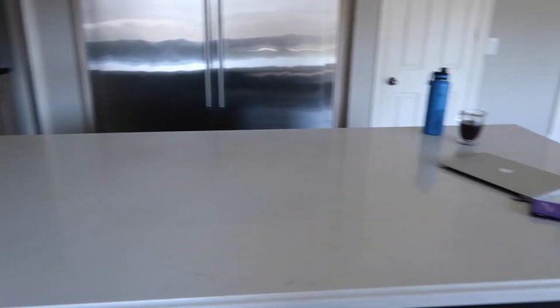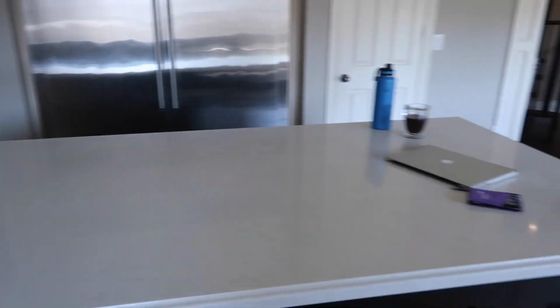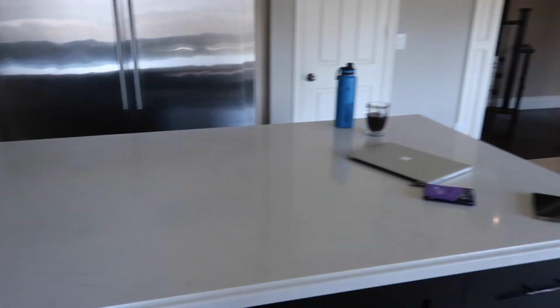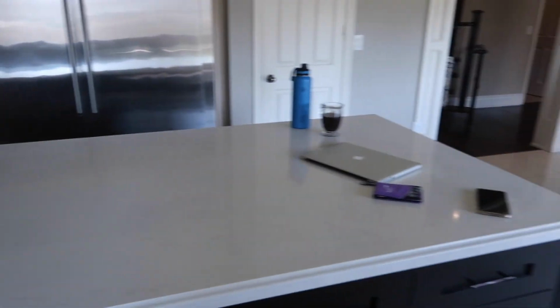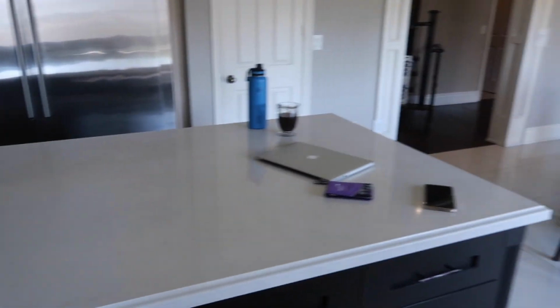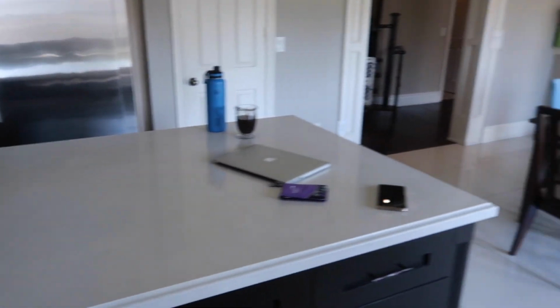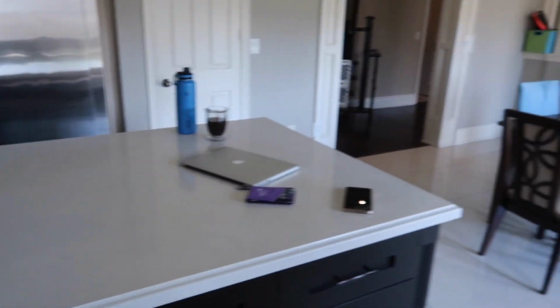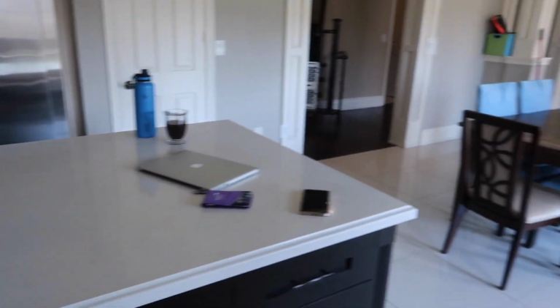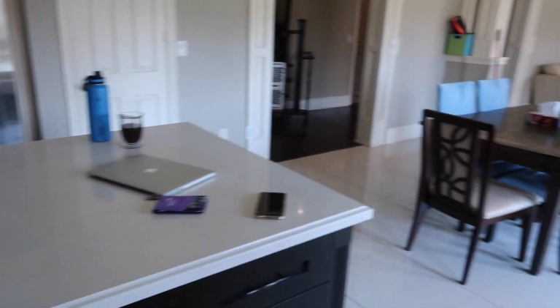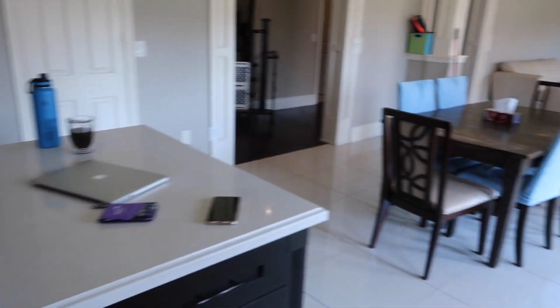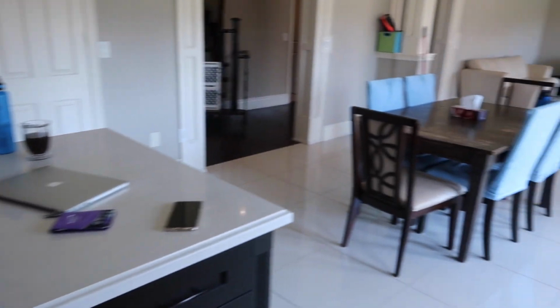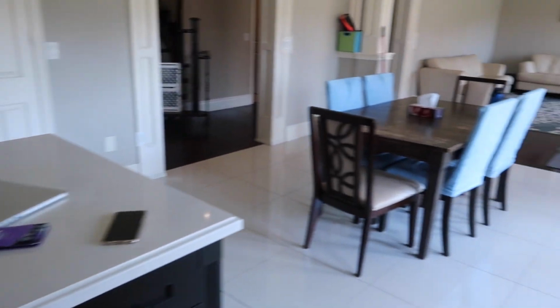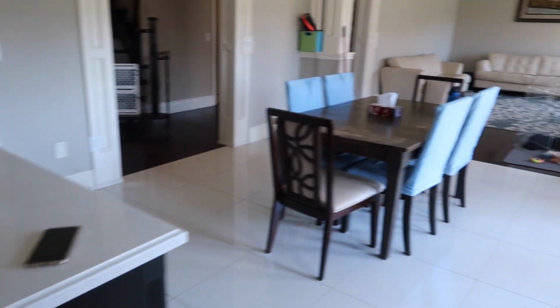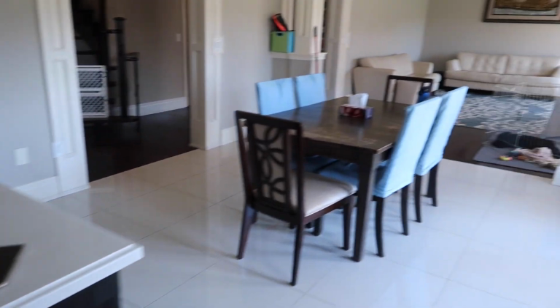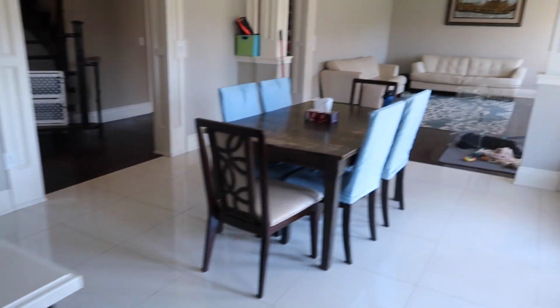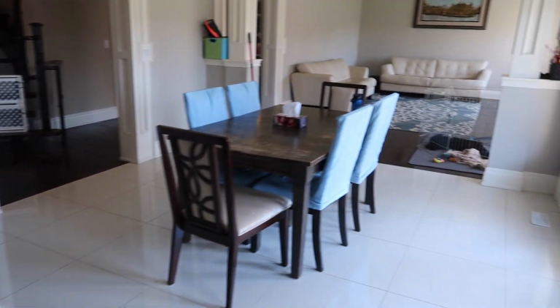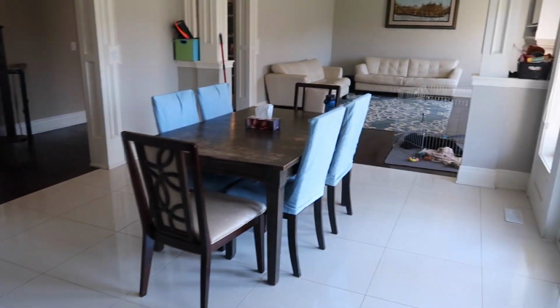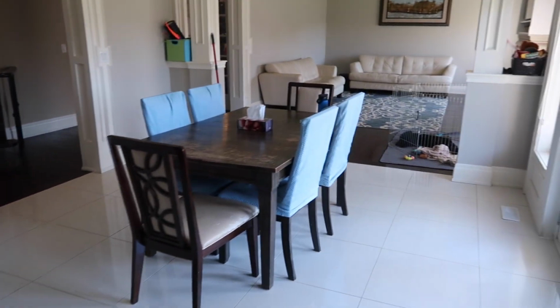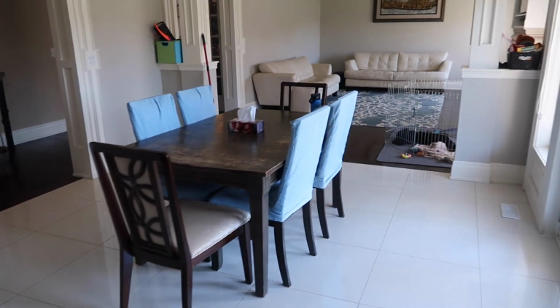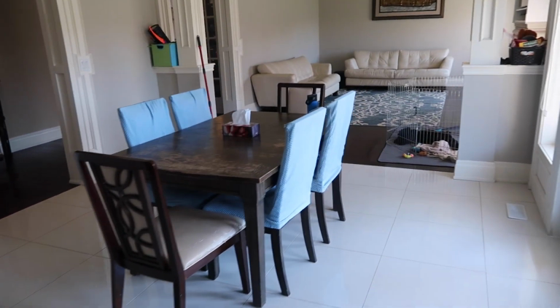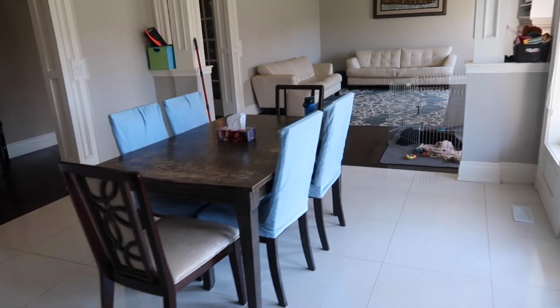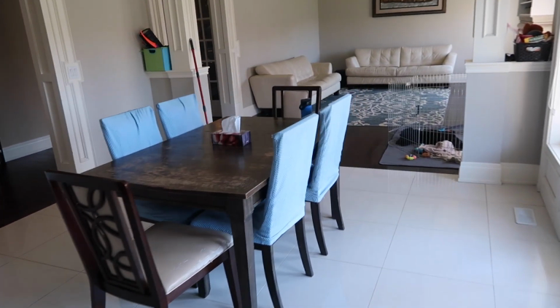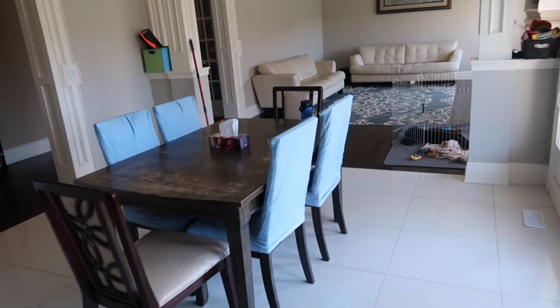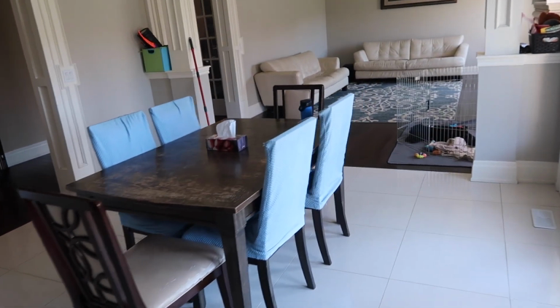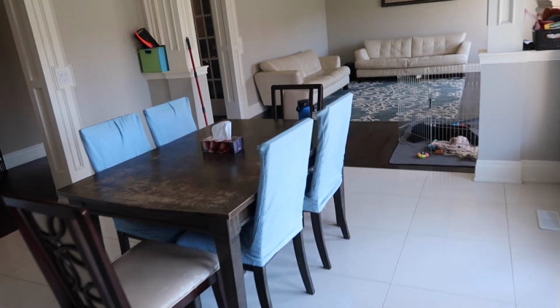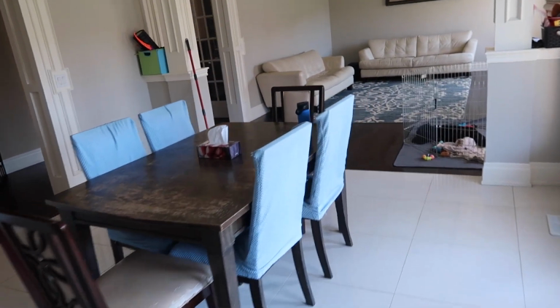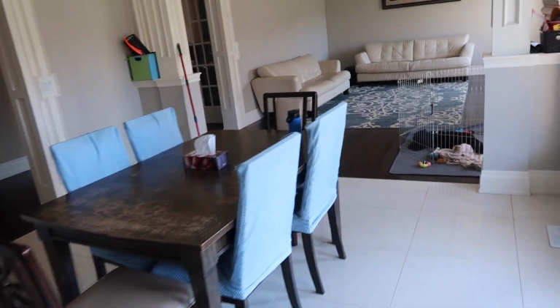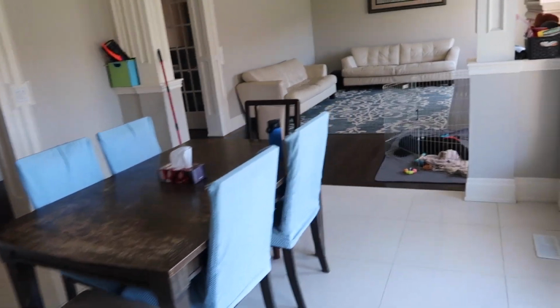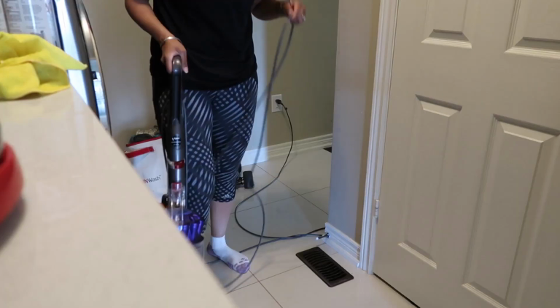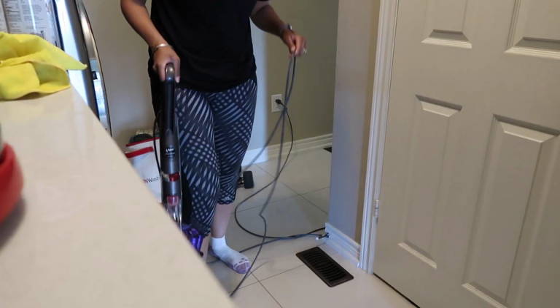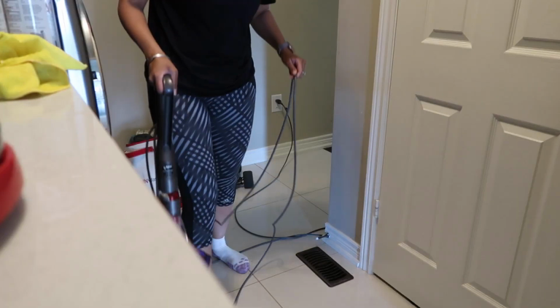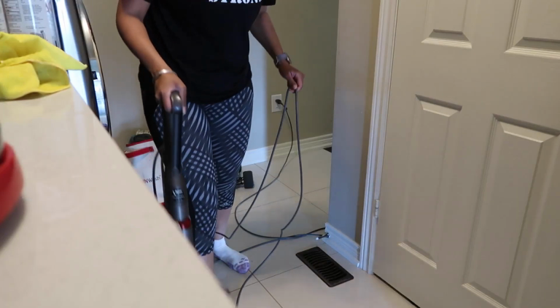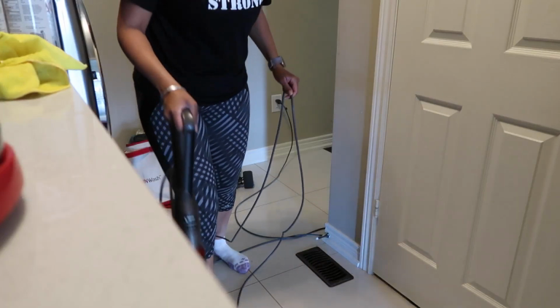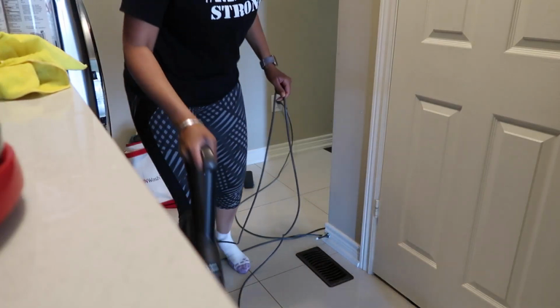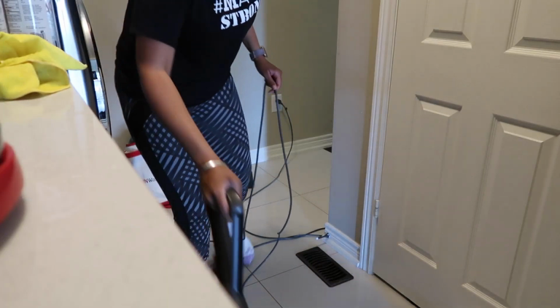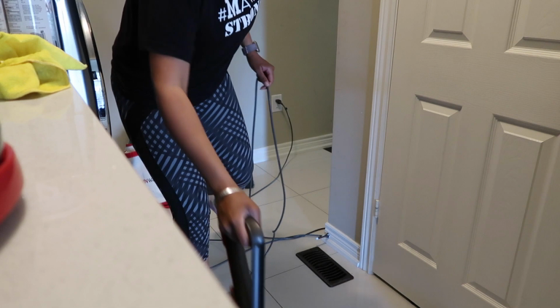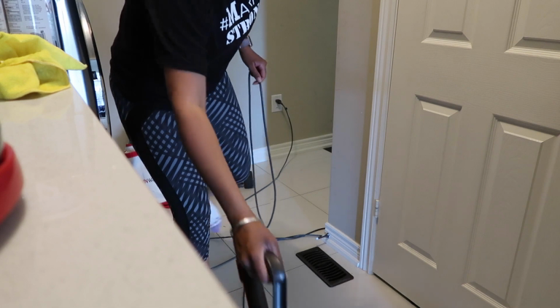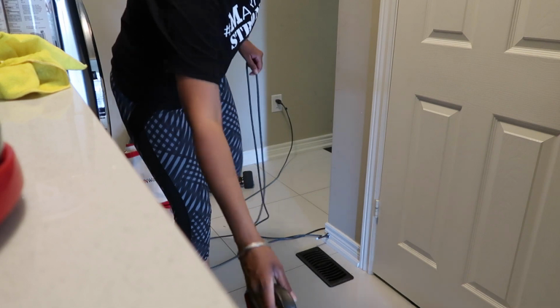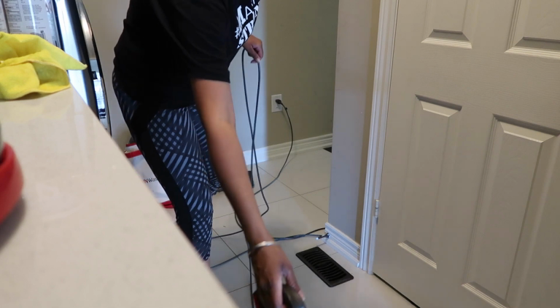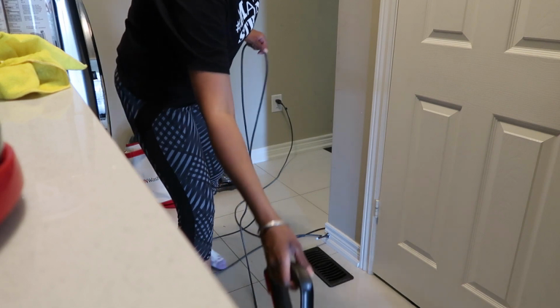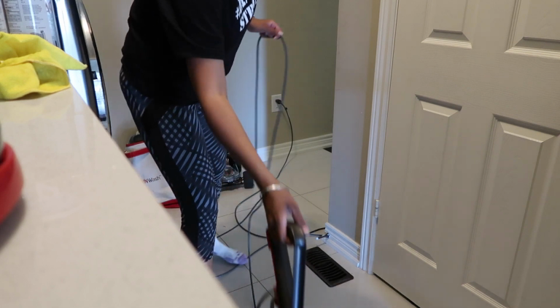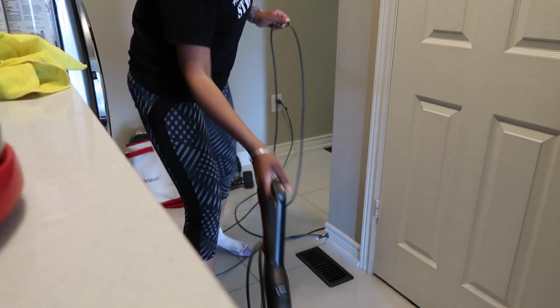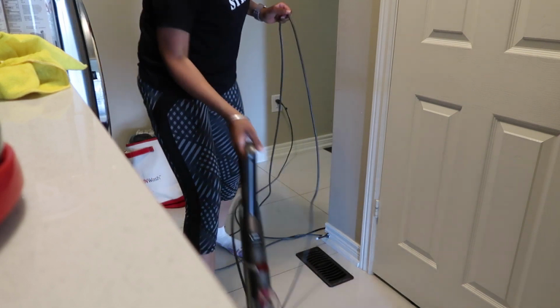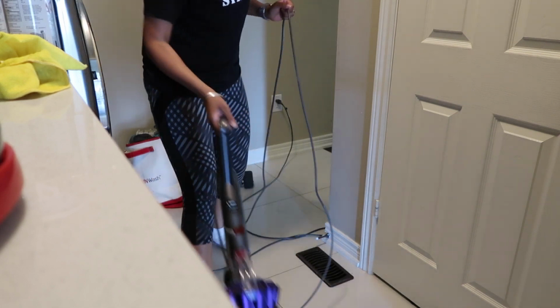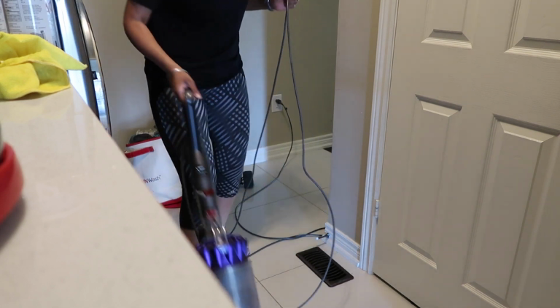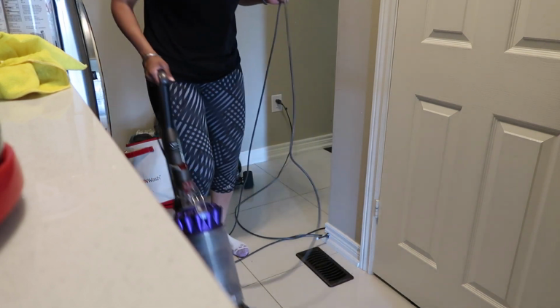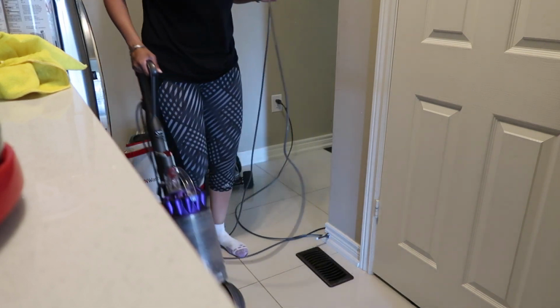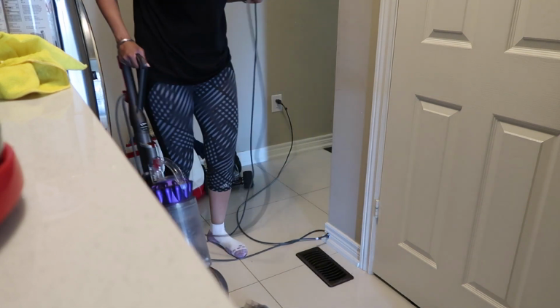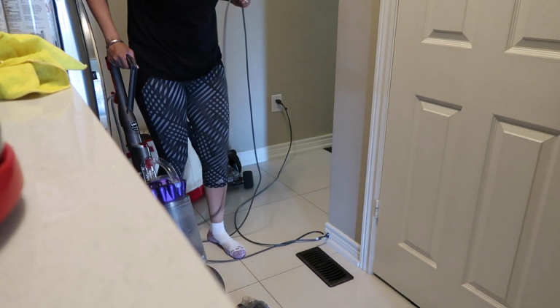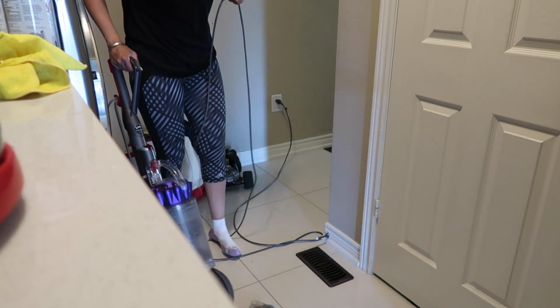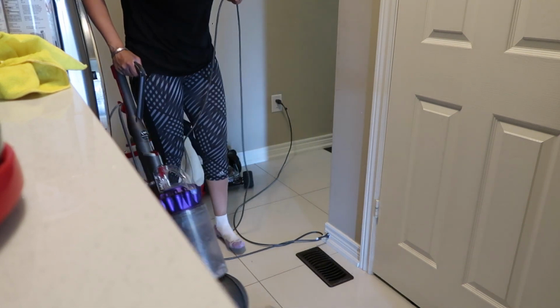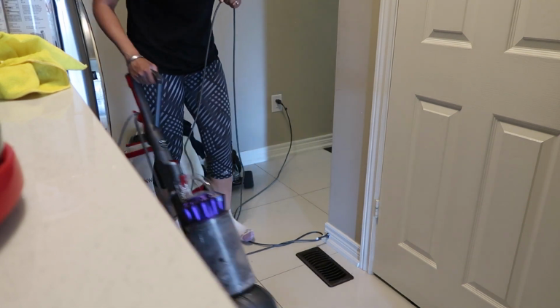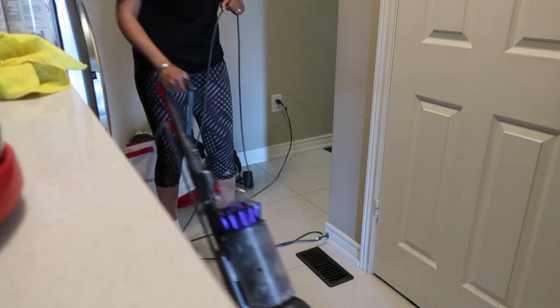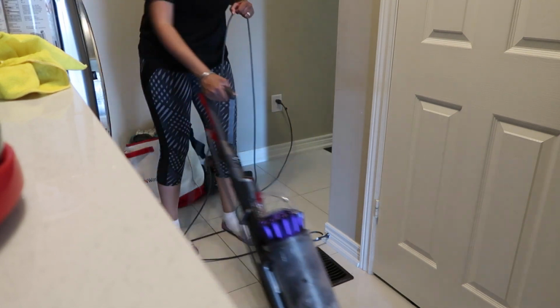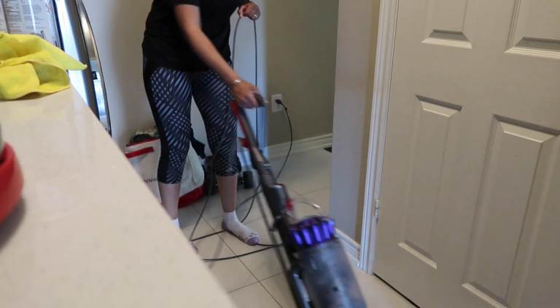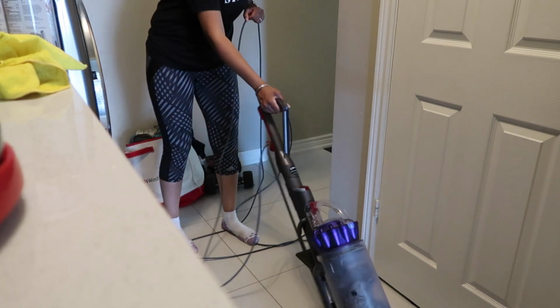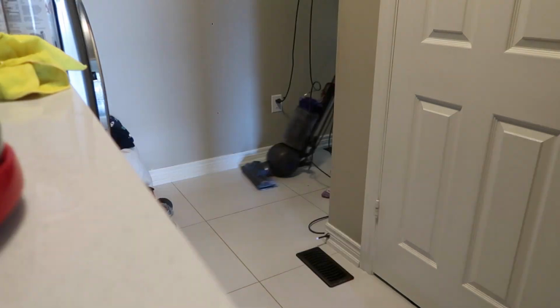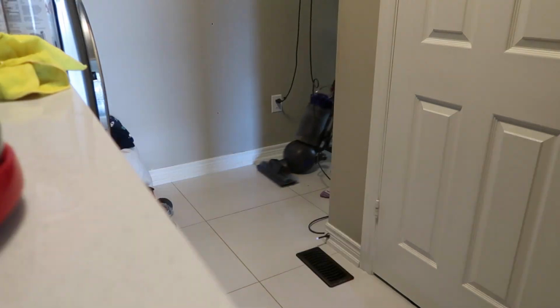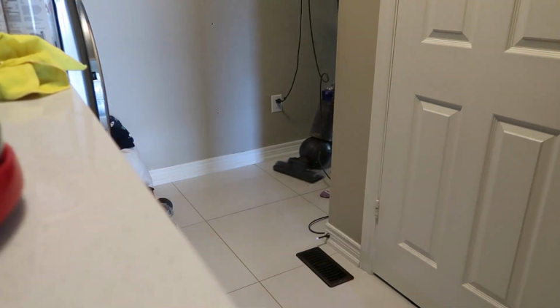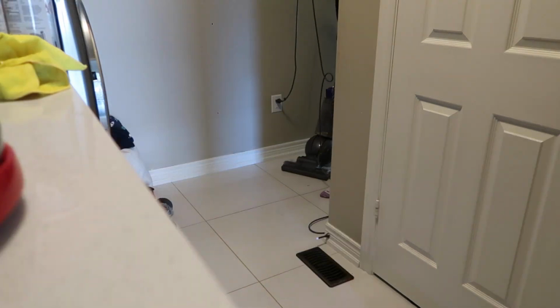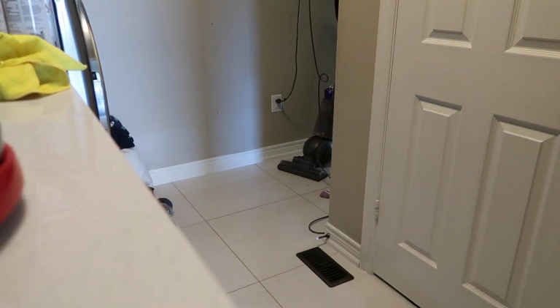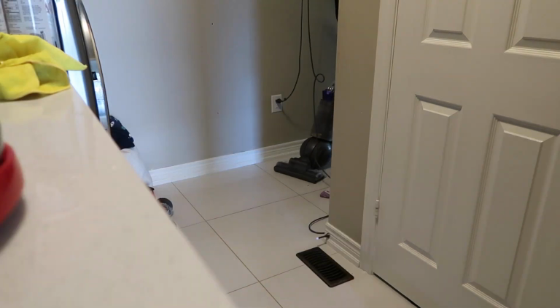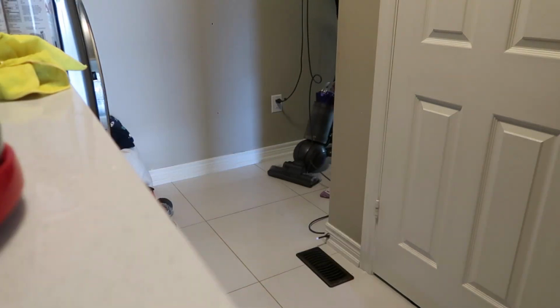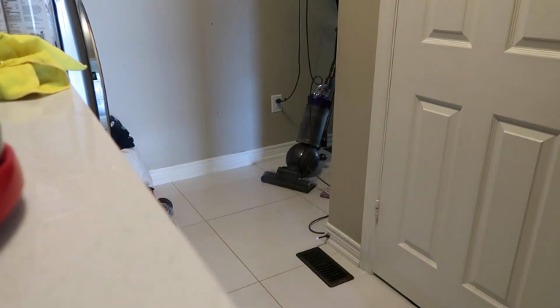The main floor is starting to look decent, and as I went to go put away the vacuum I found a mess I couldn't ignore — the laundry room floor along with the kids' coat and shoe area was really dirty.